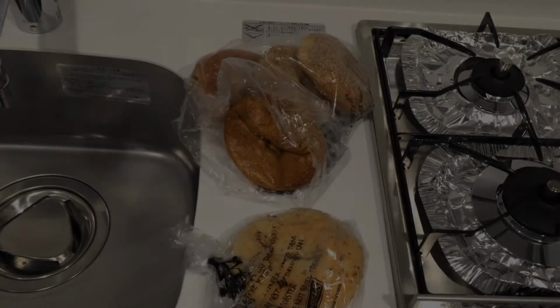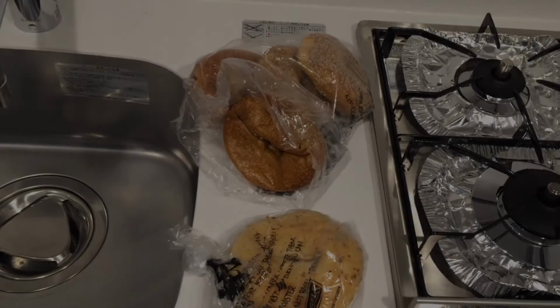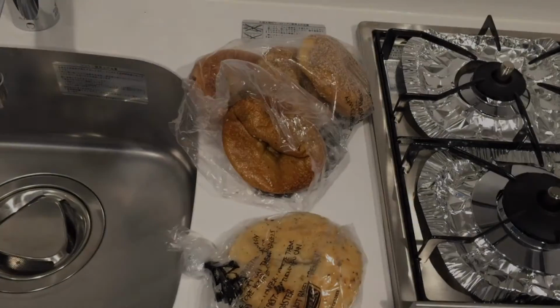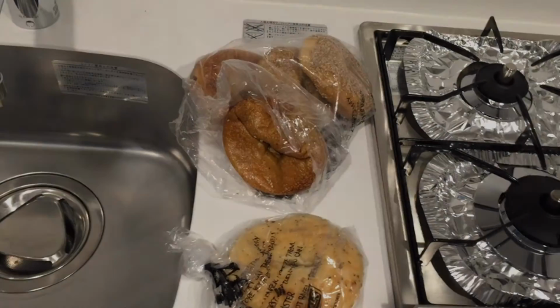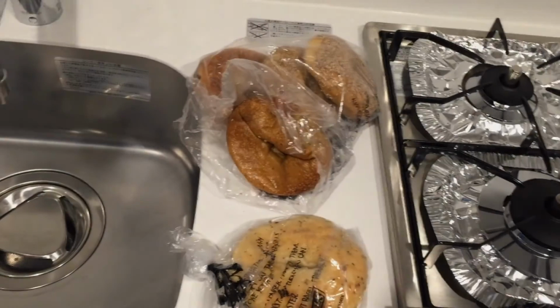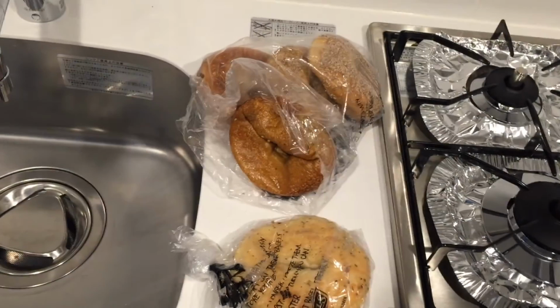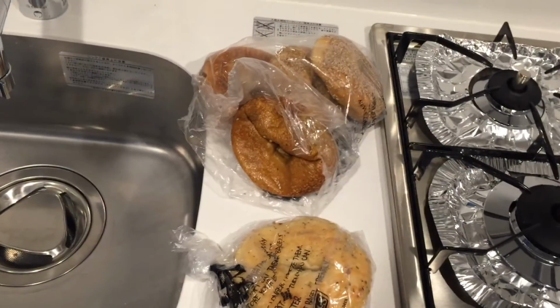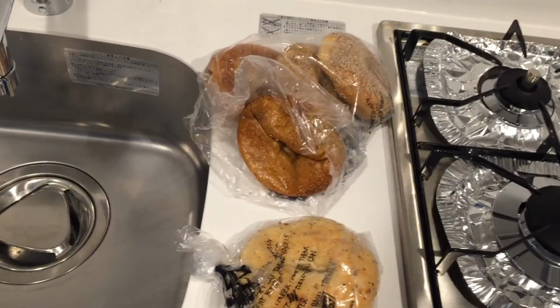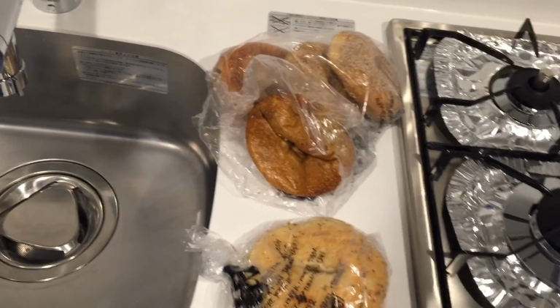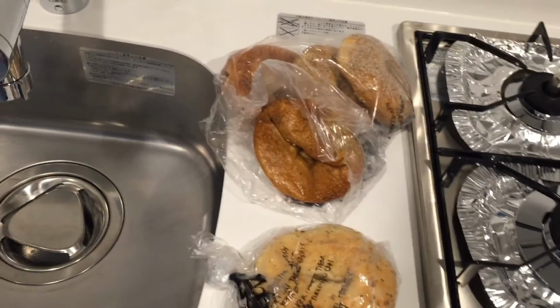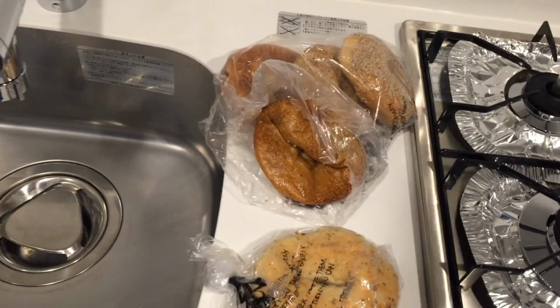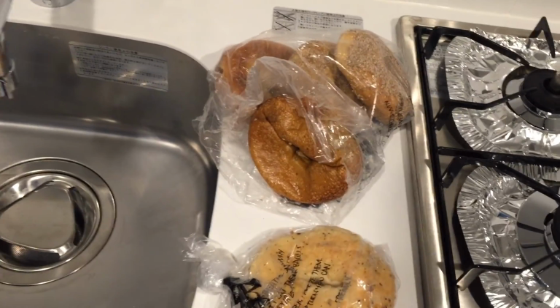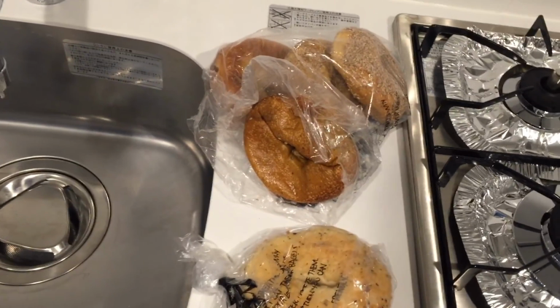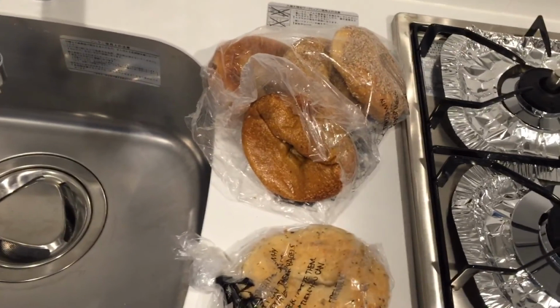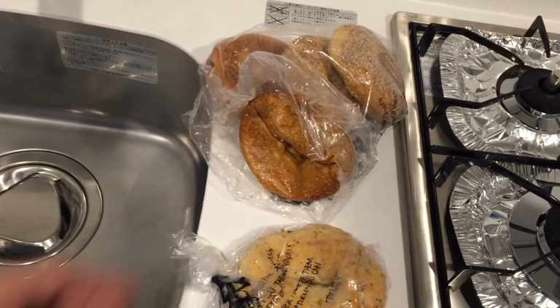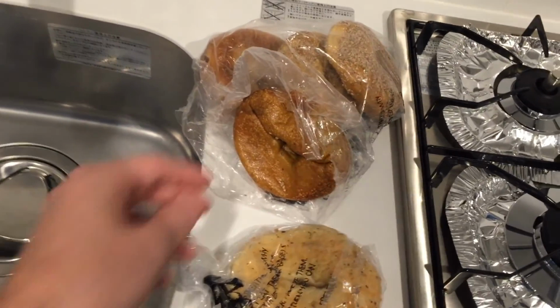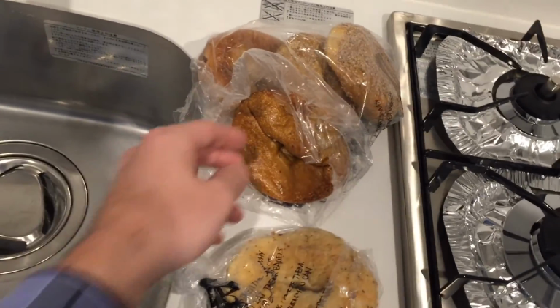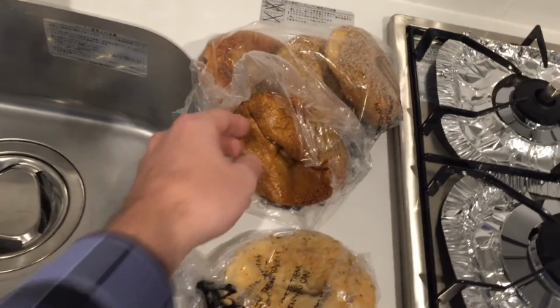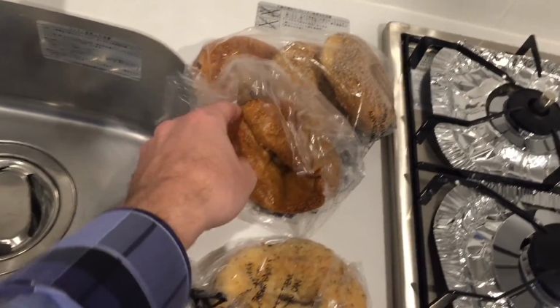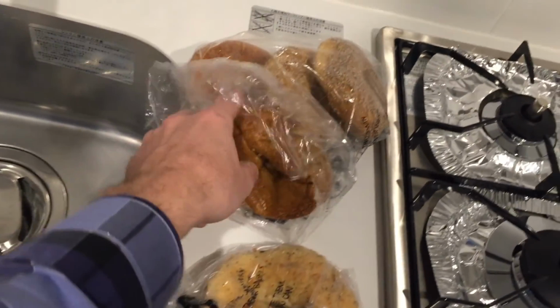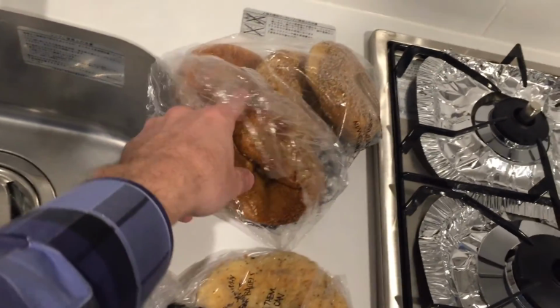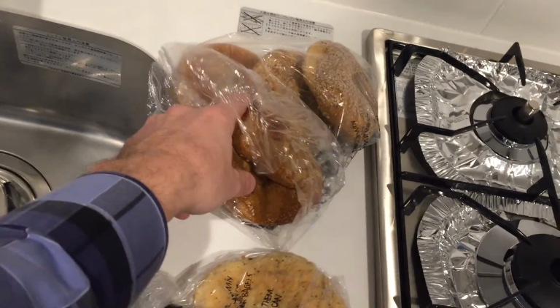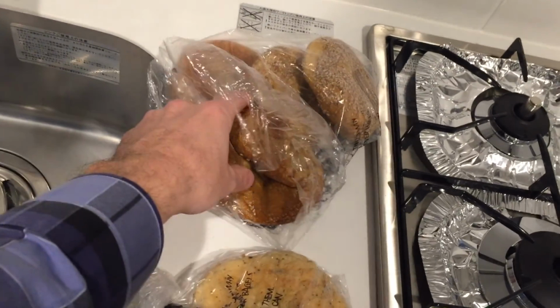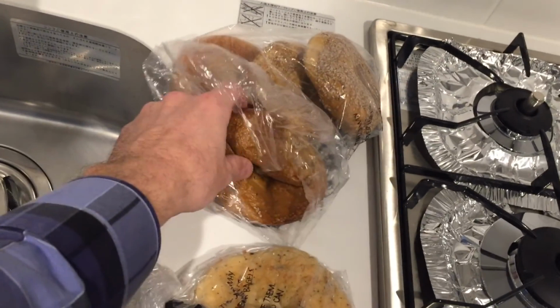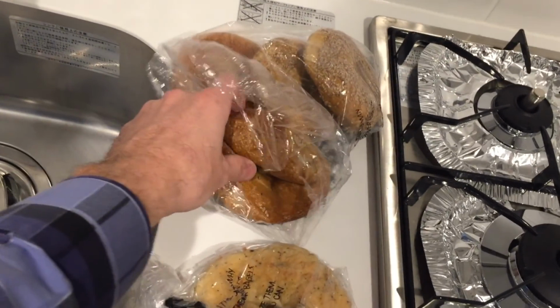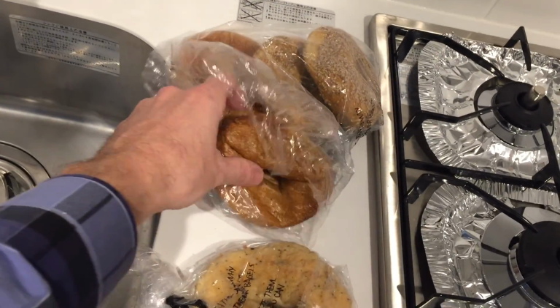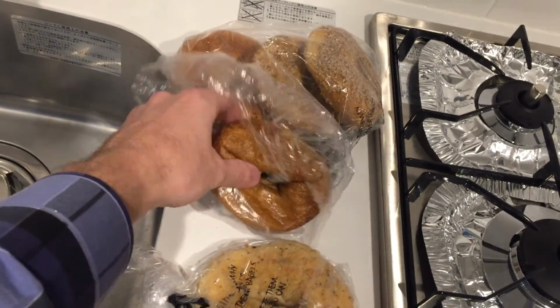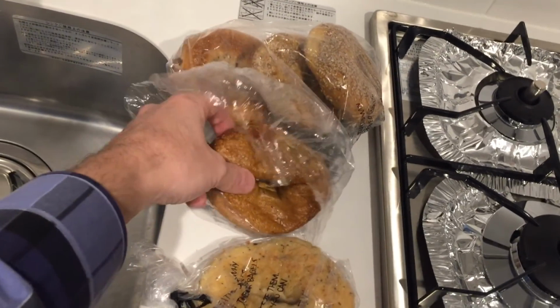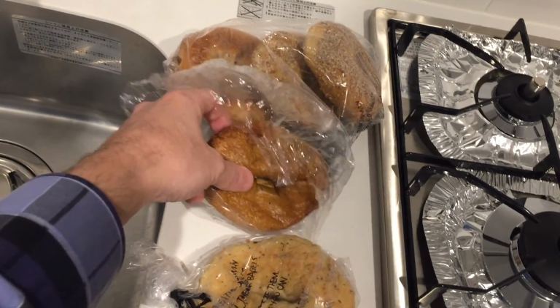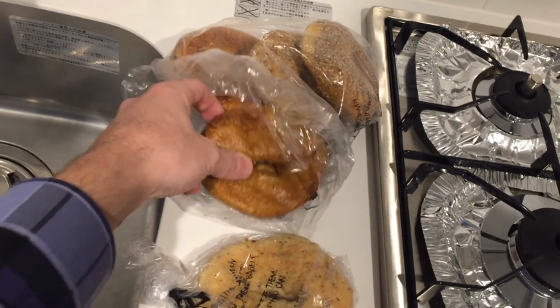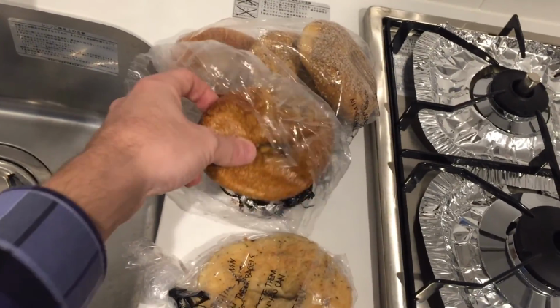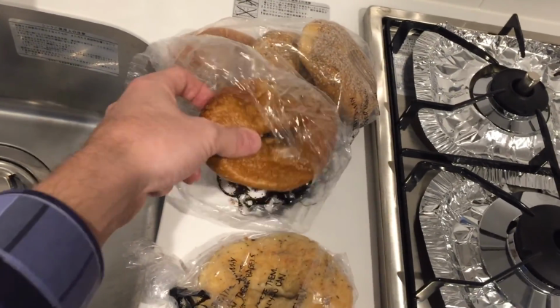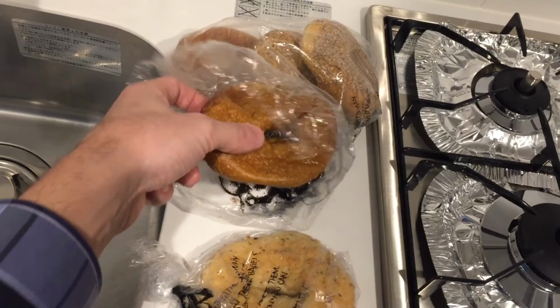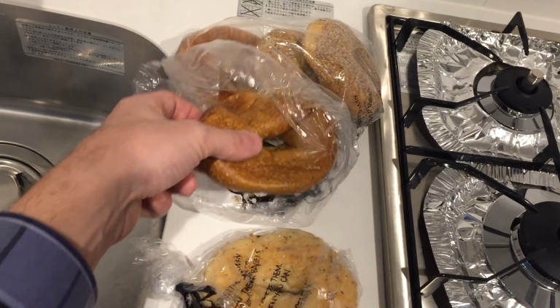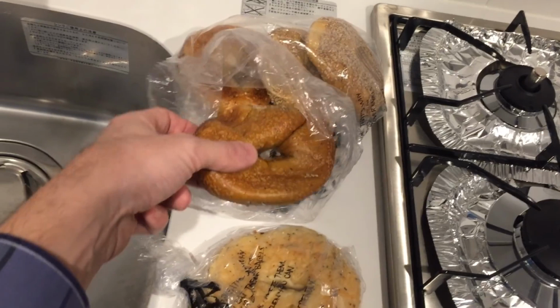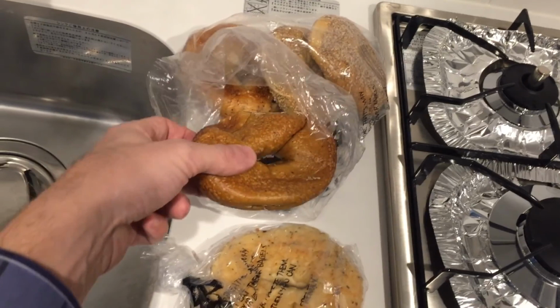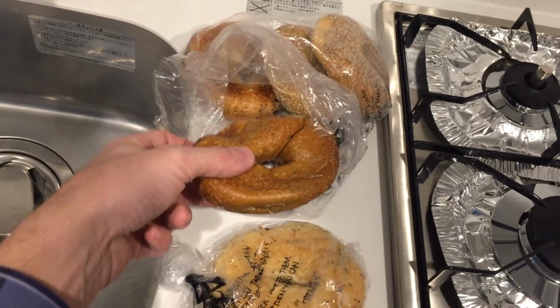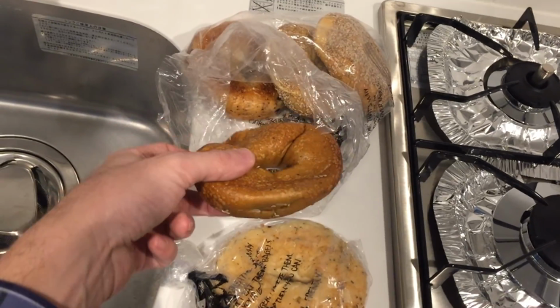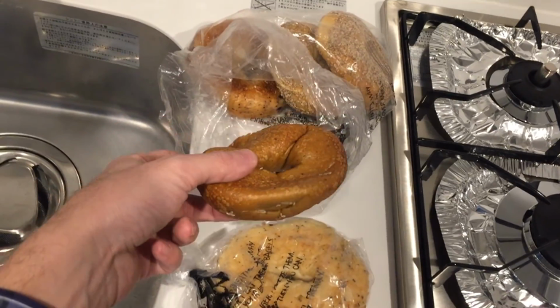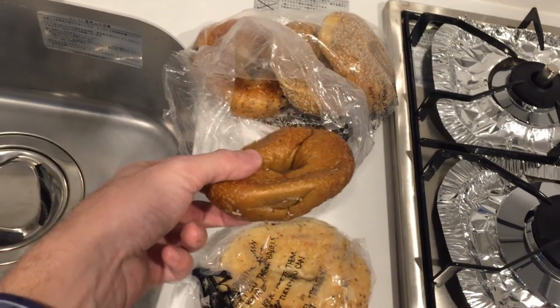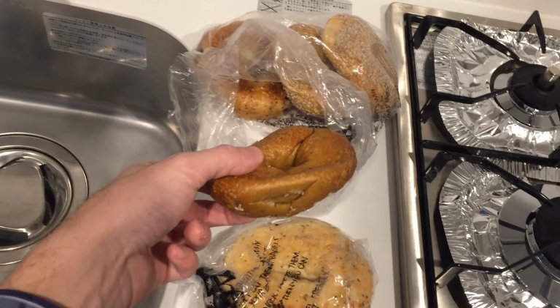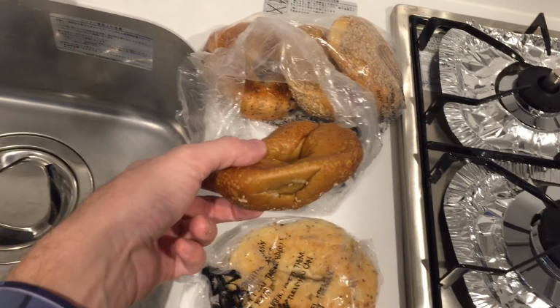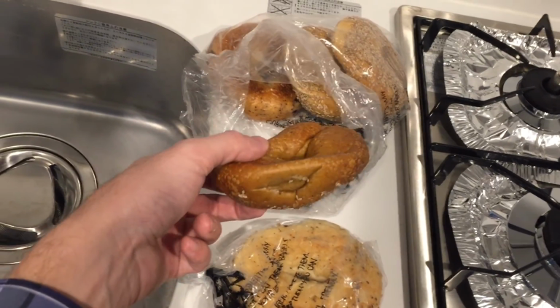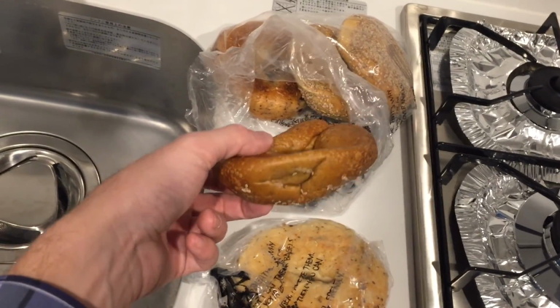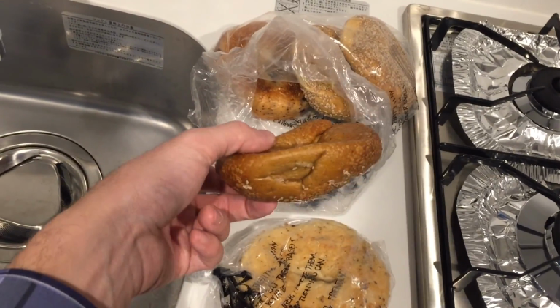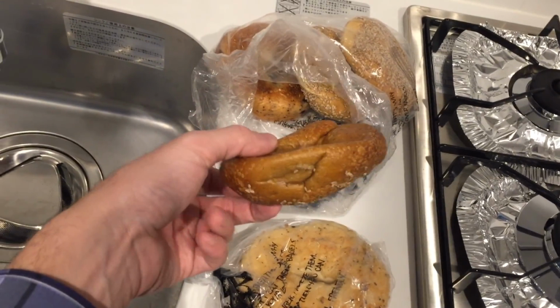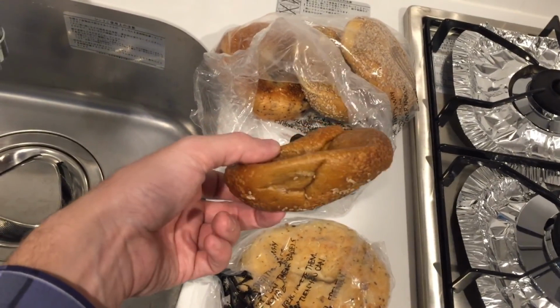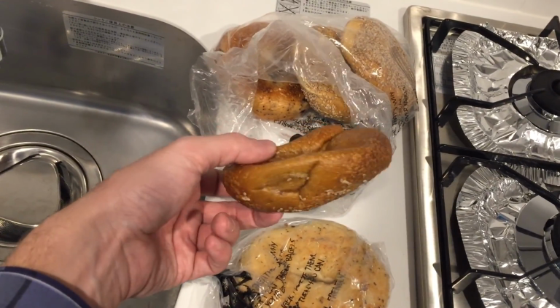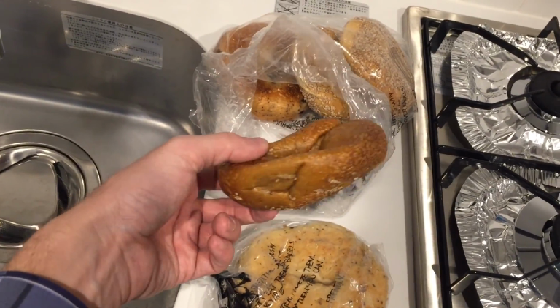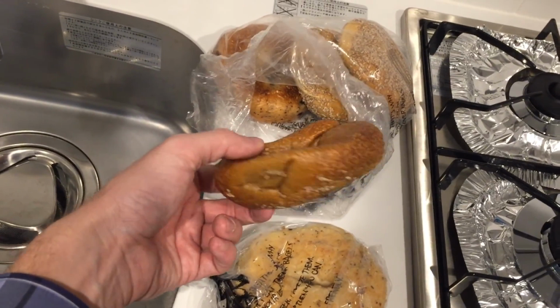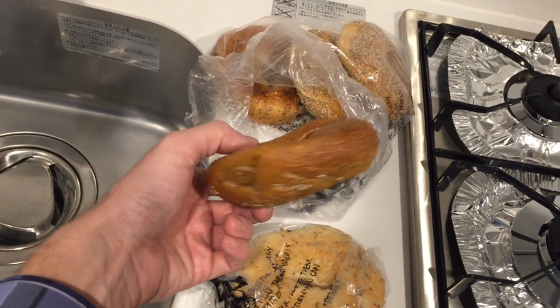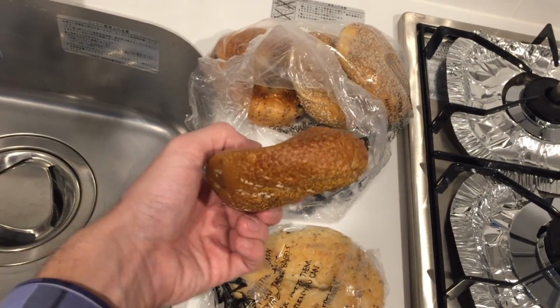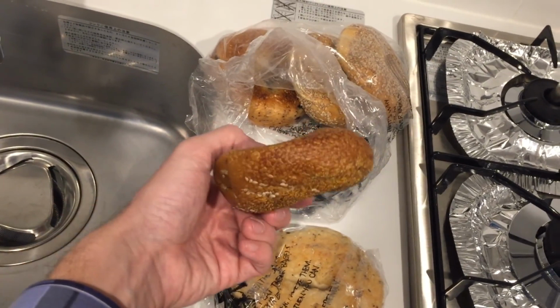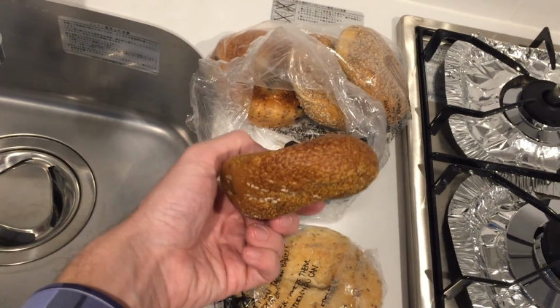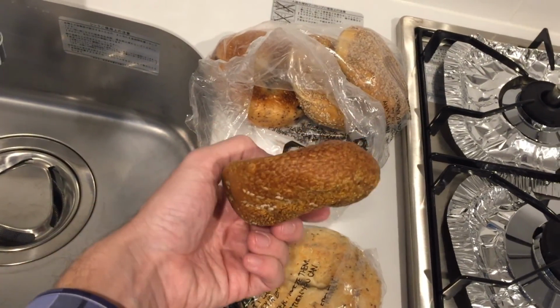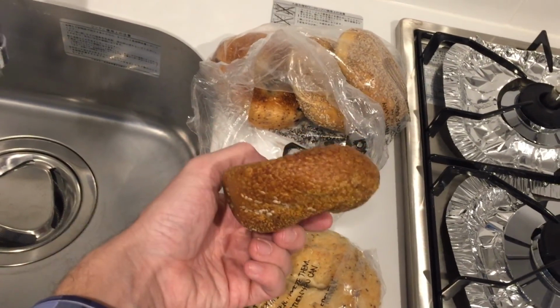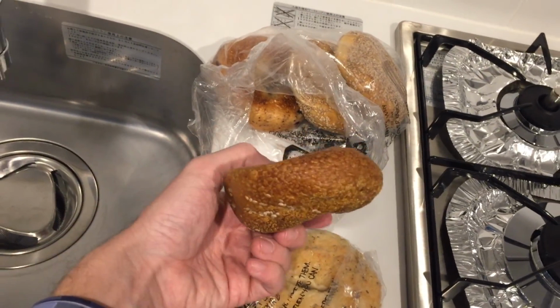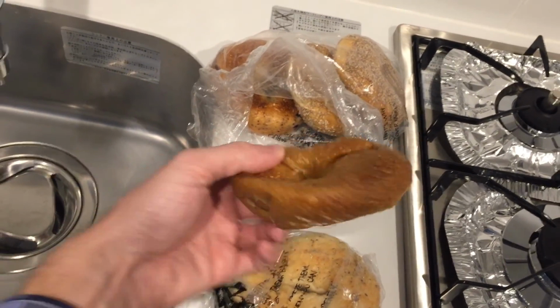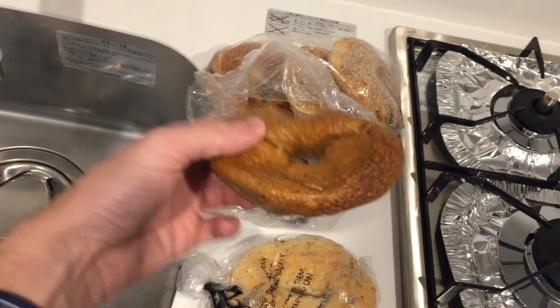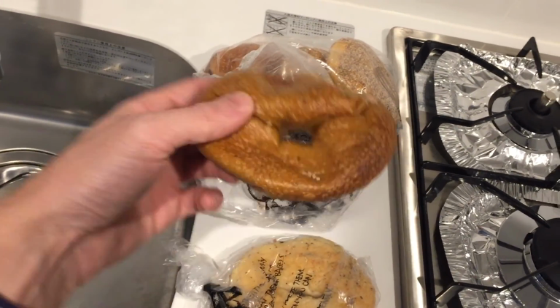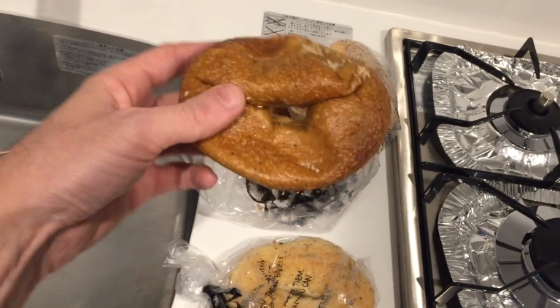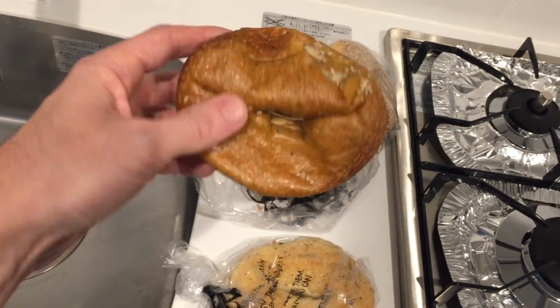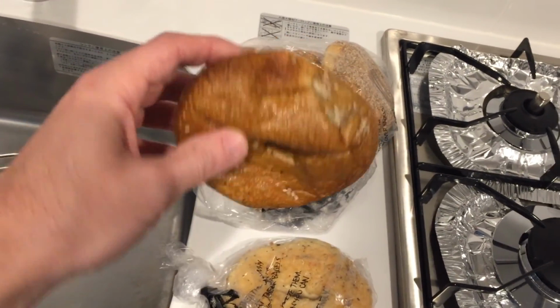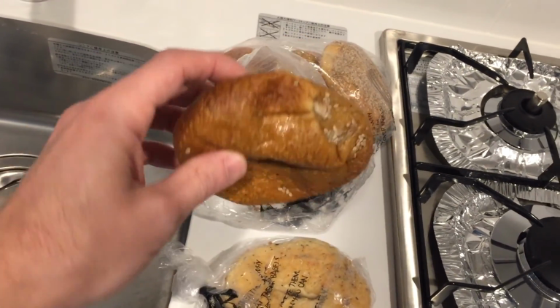I got one travel tip for you: if you ever travel with bagels internationally, make sure you leave enough space in your bag for them to breathe.